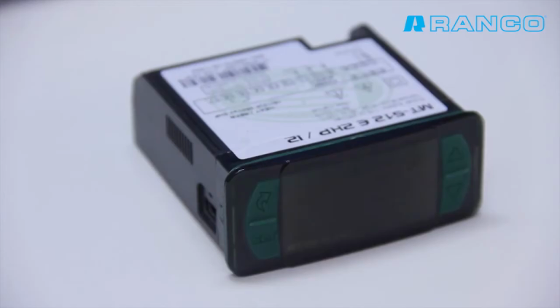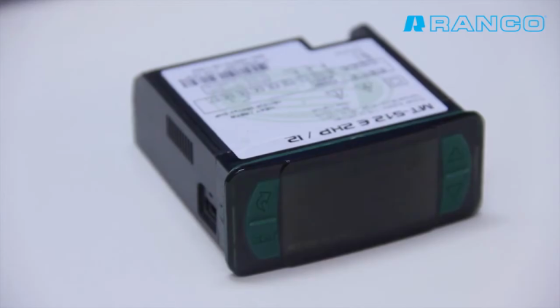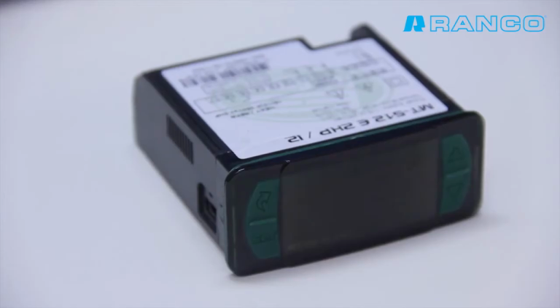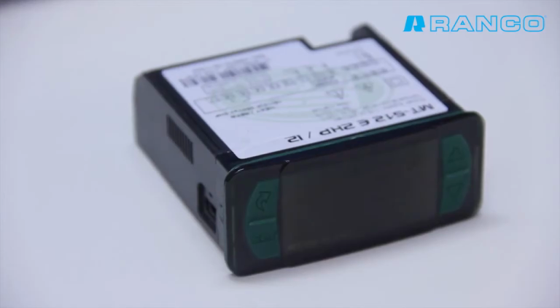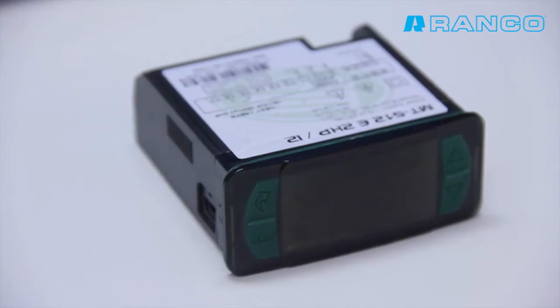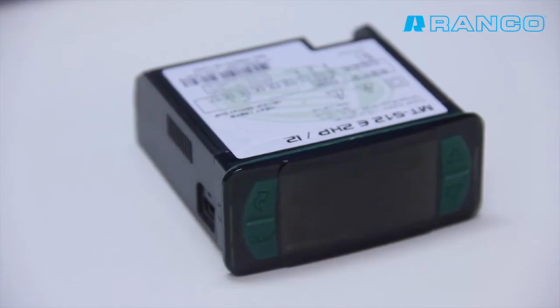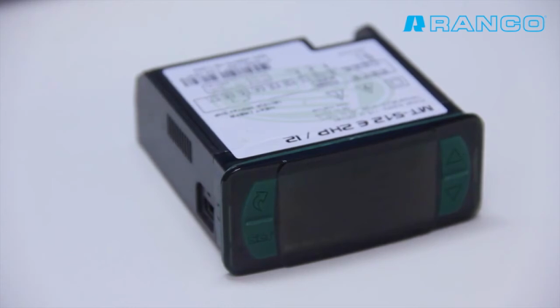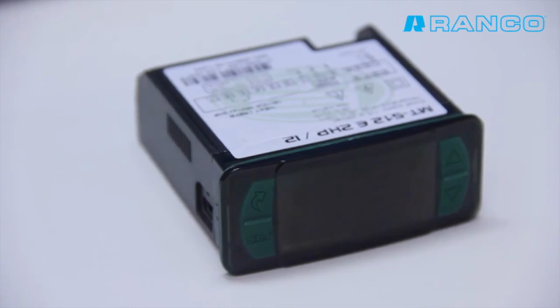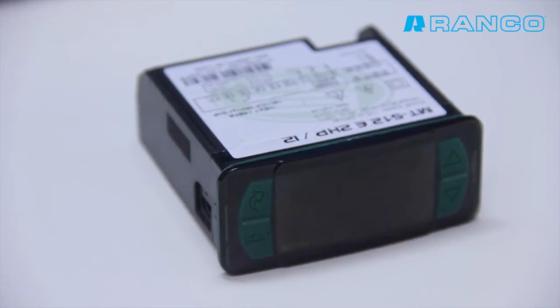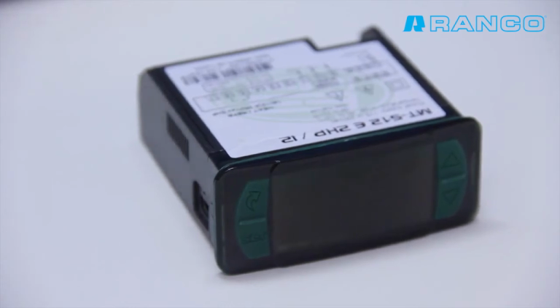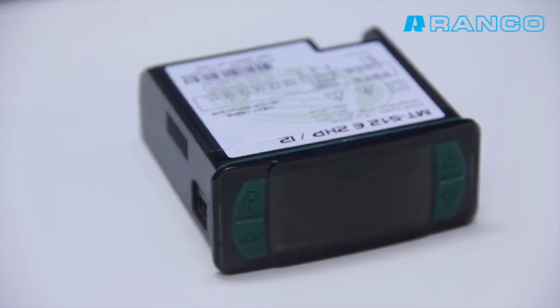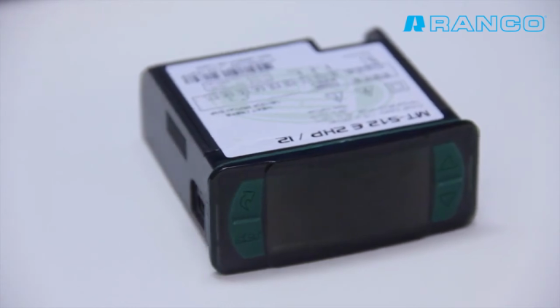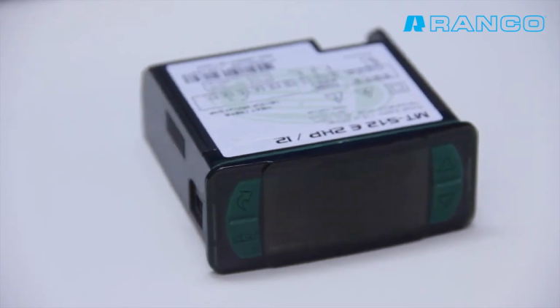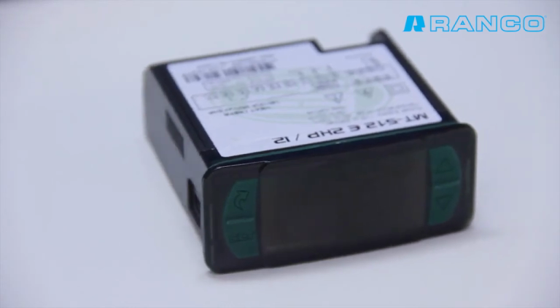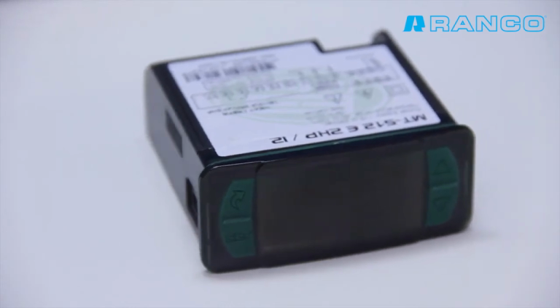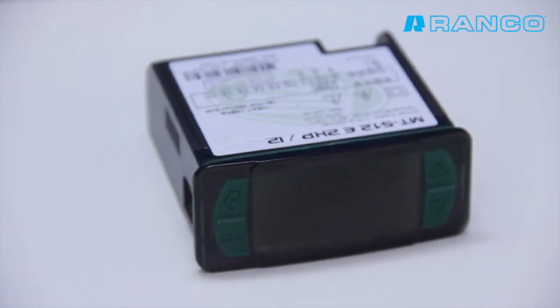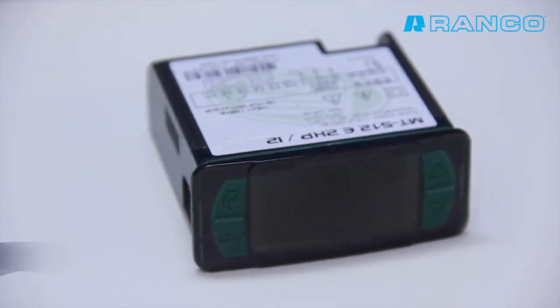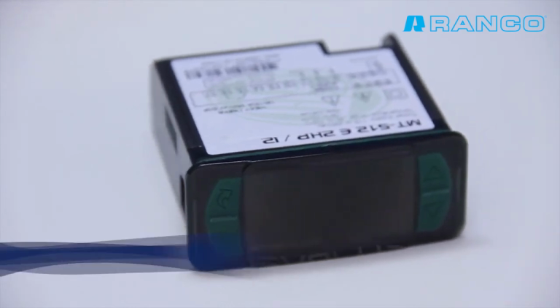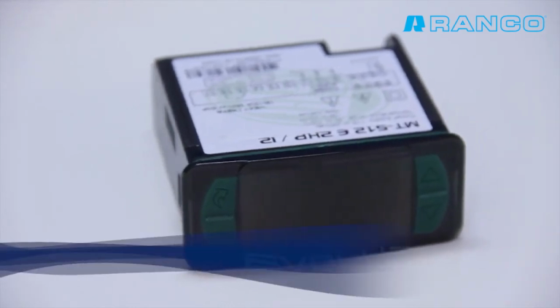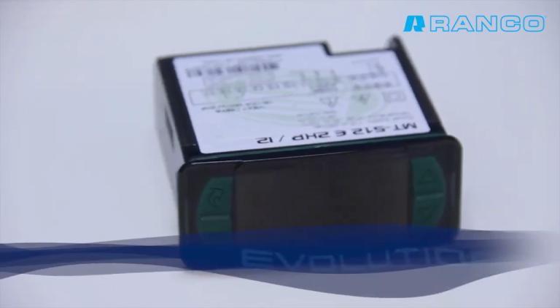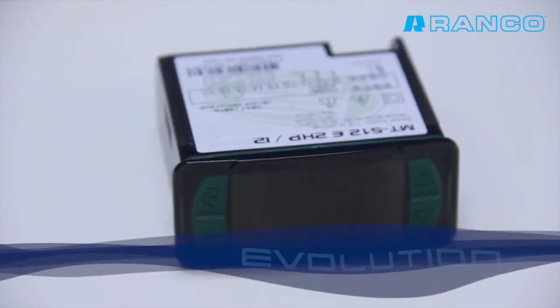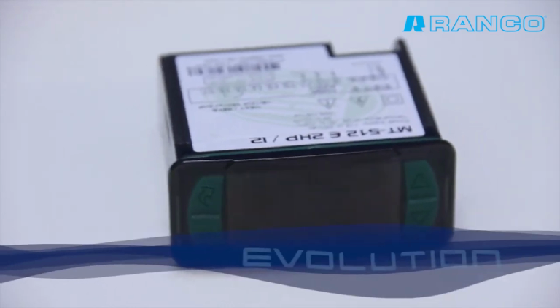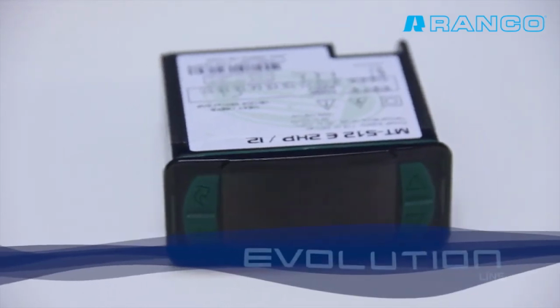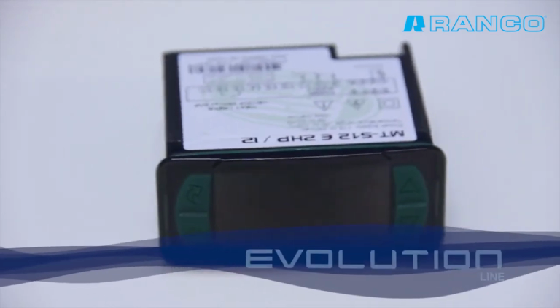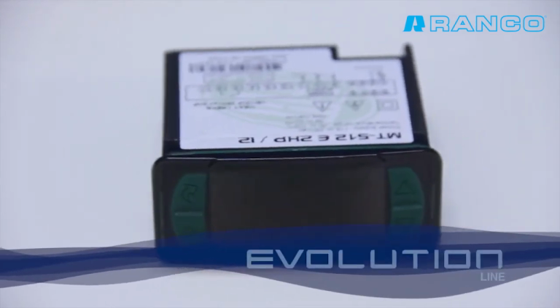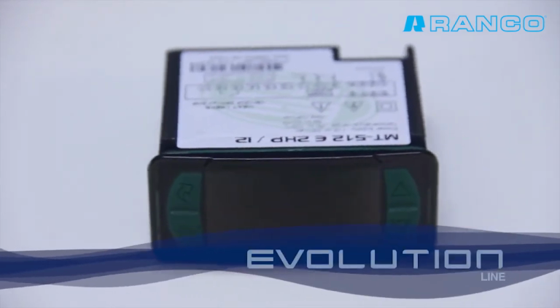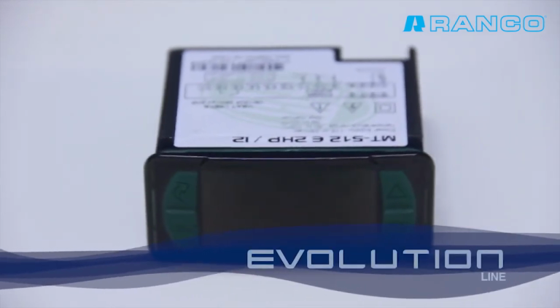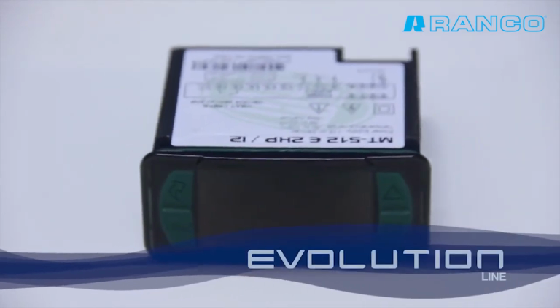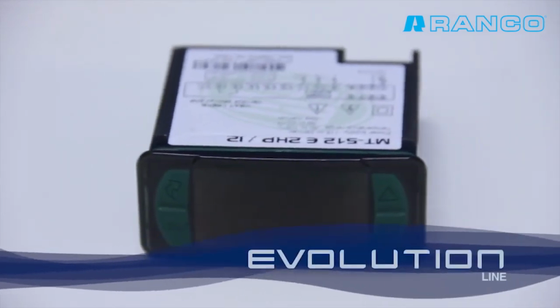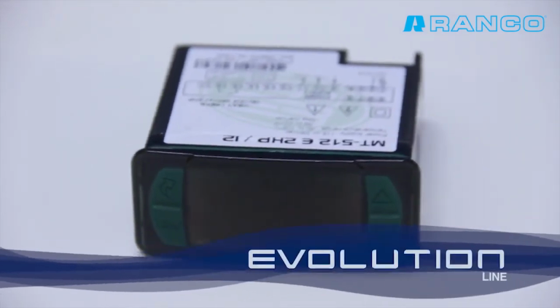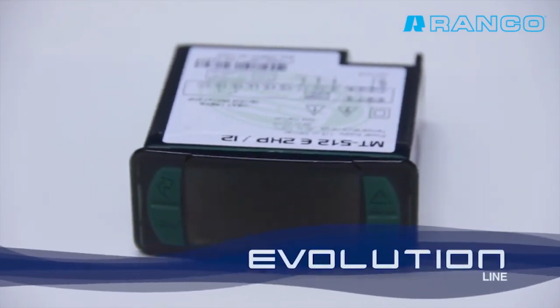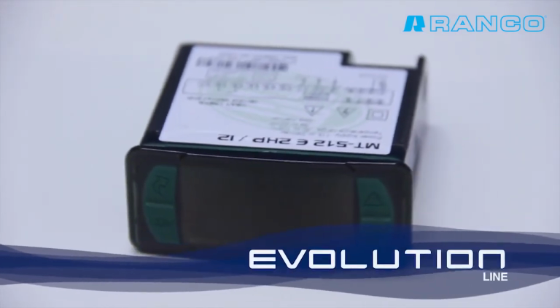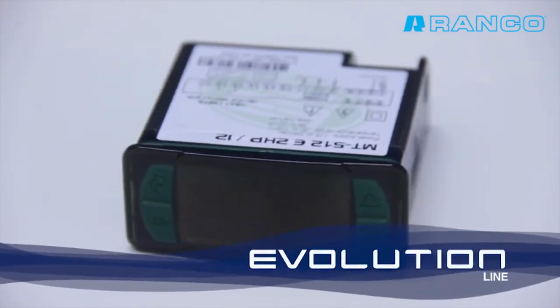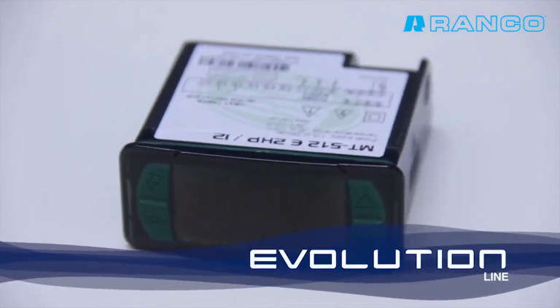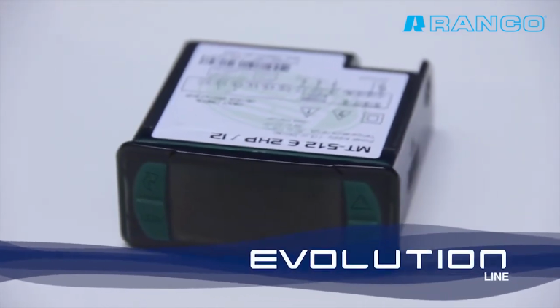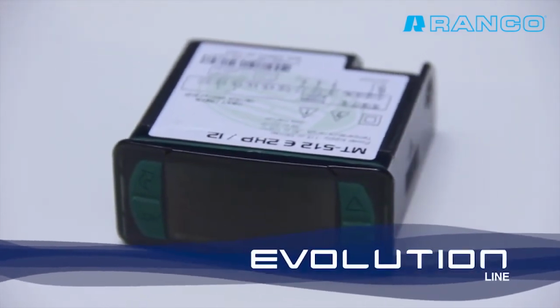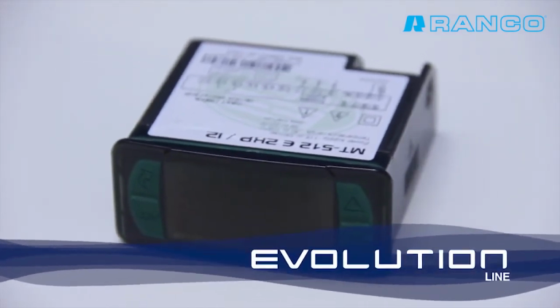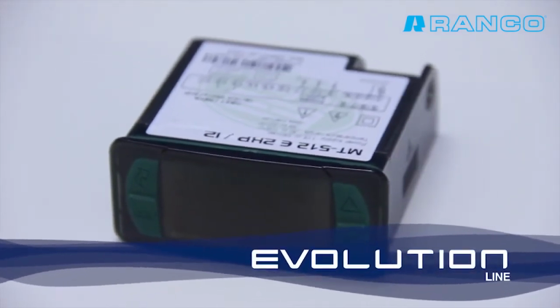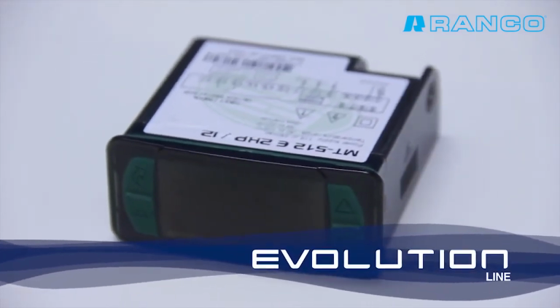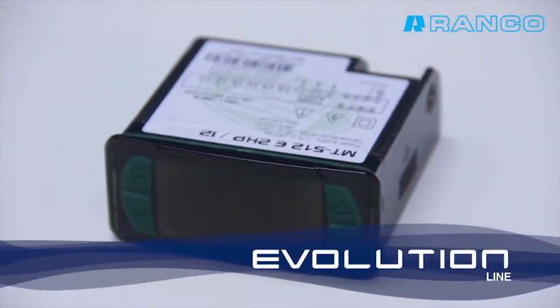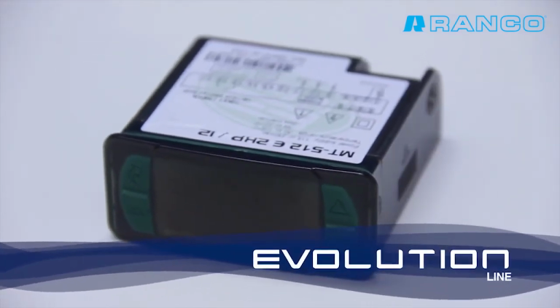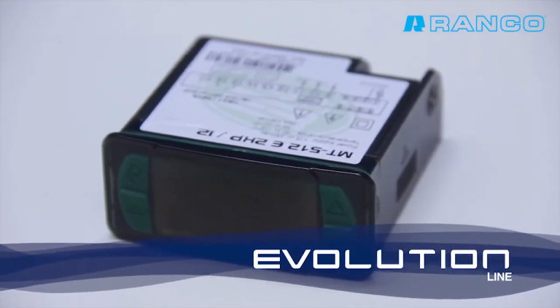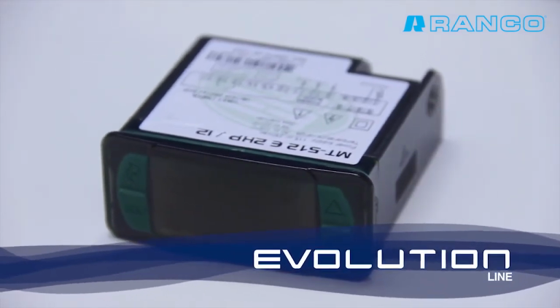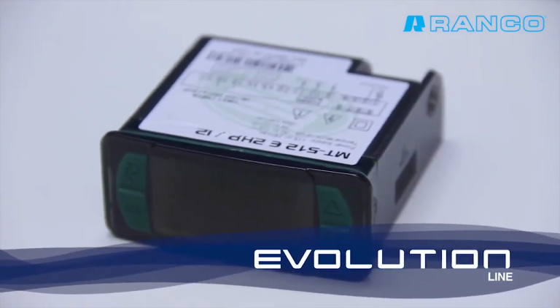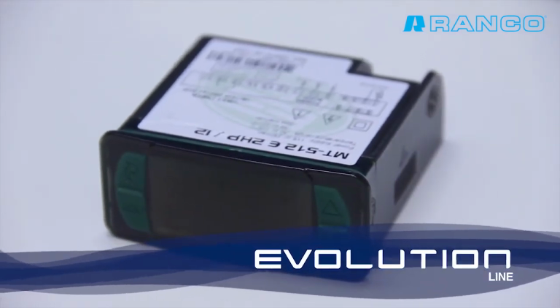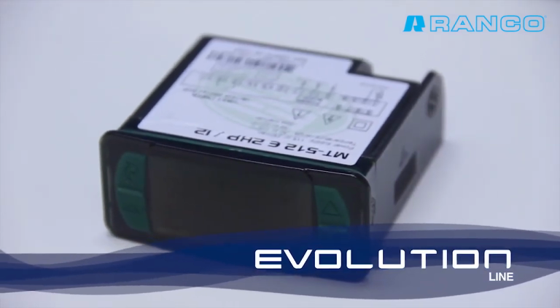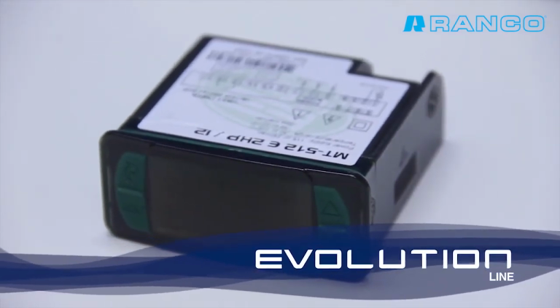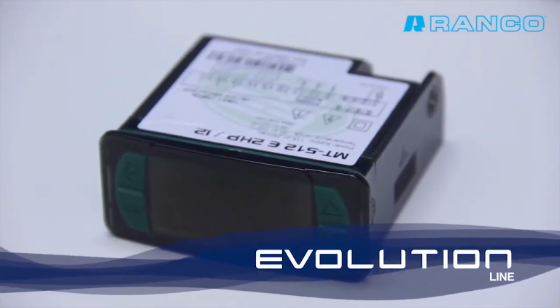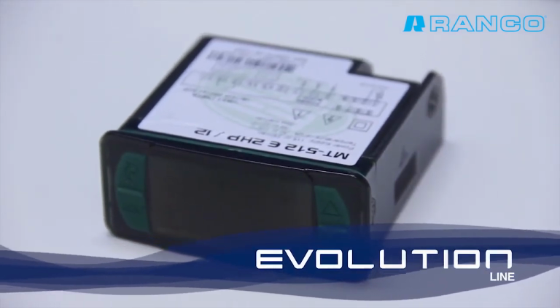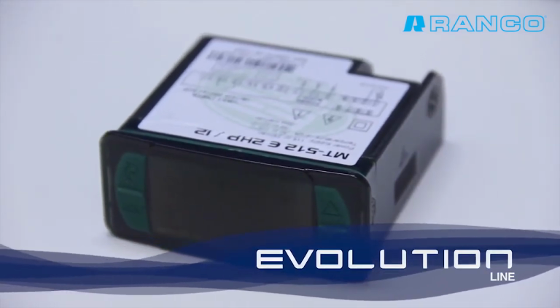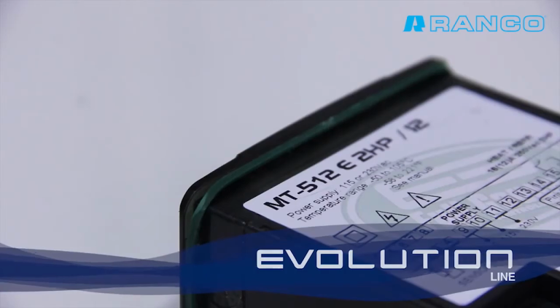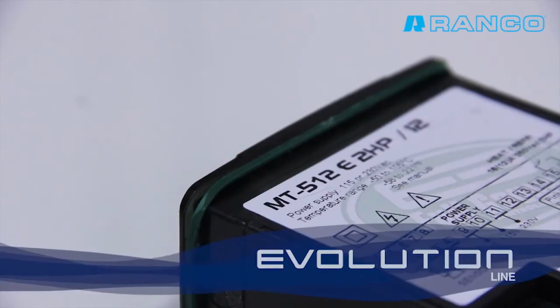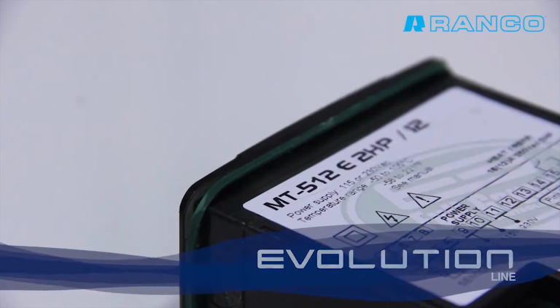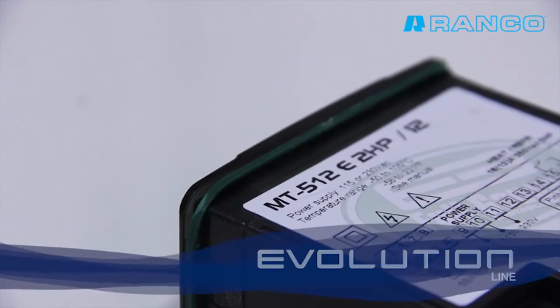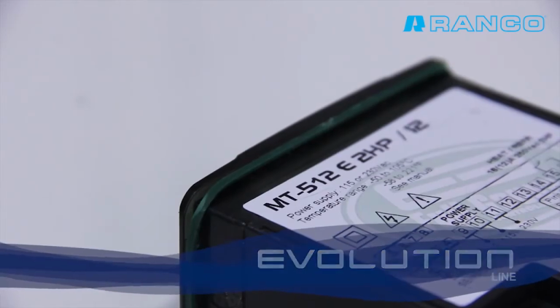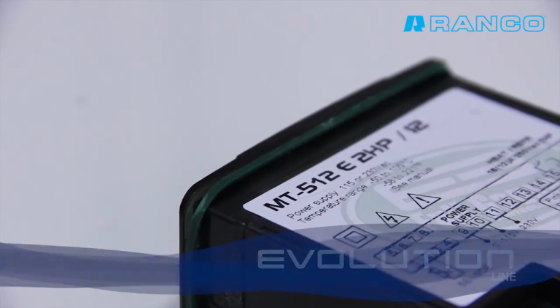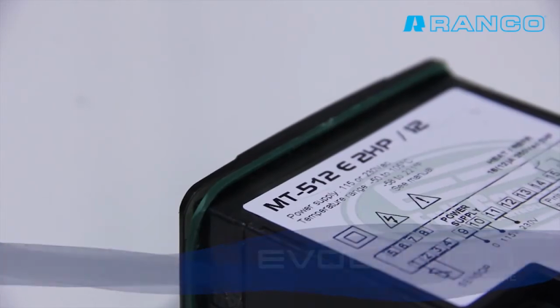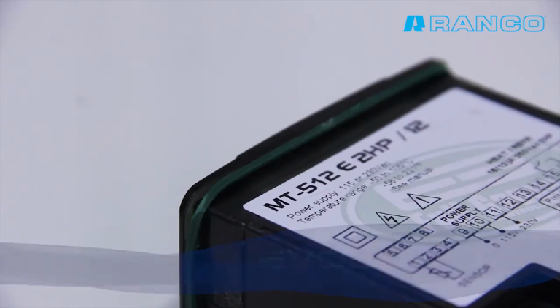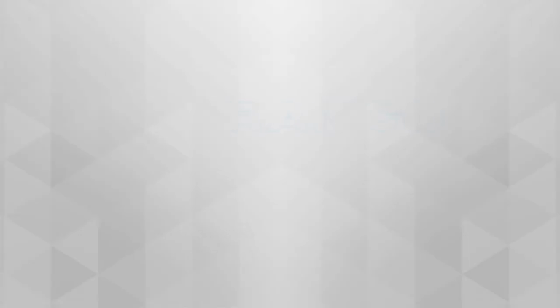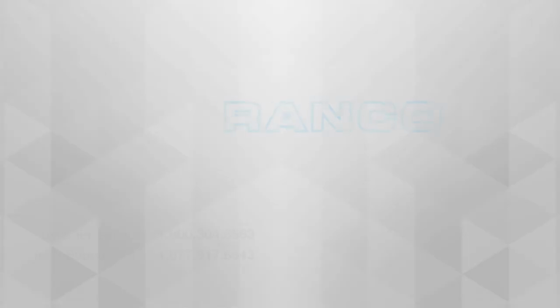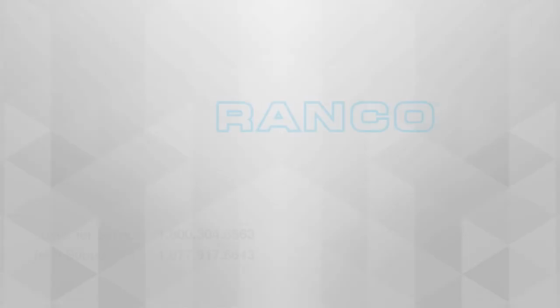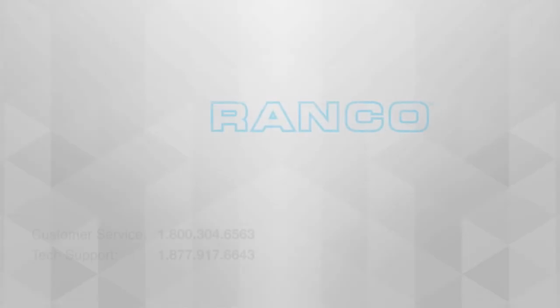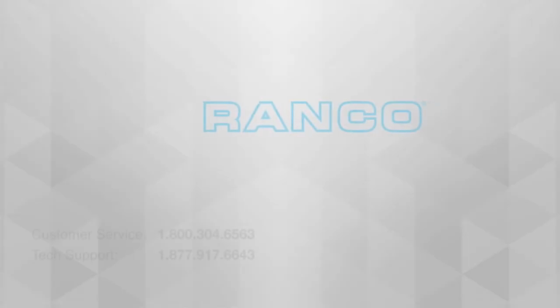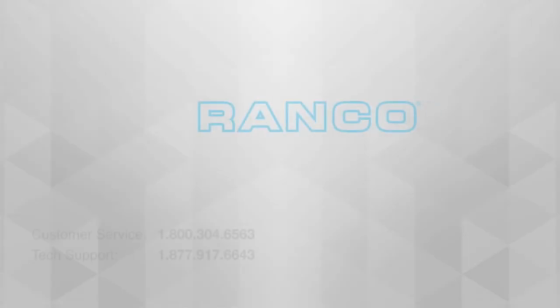The instruments of the Evolution Line have come to add to the already established Rye Line.